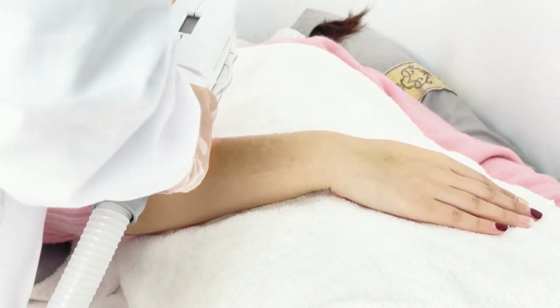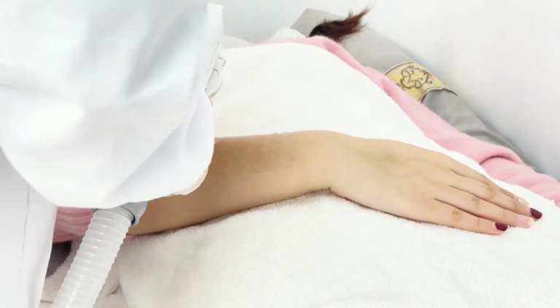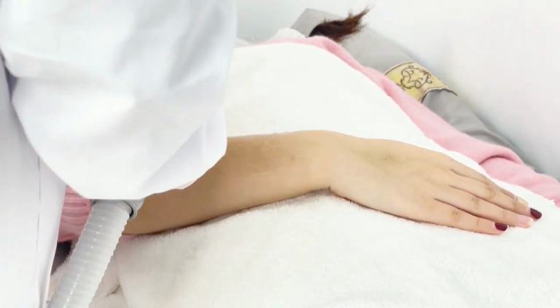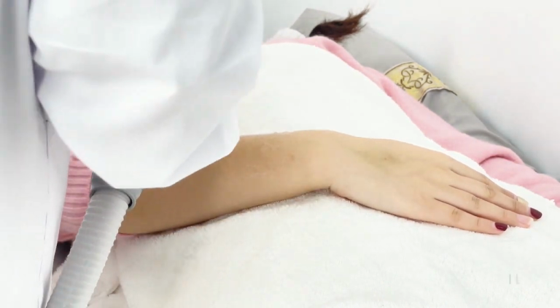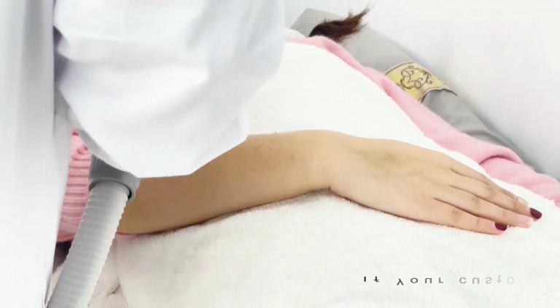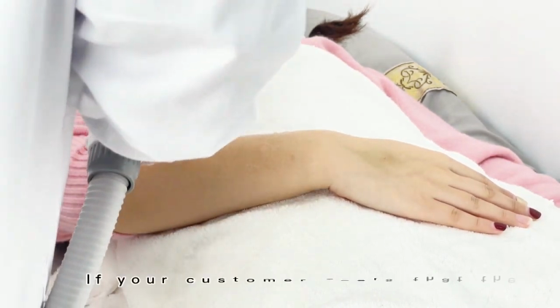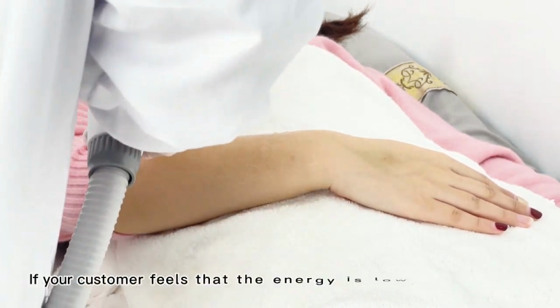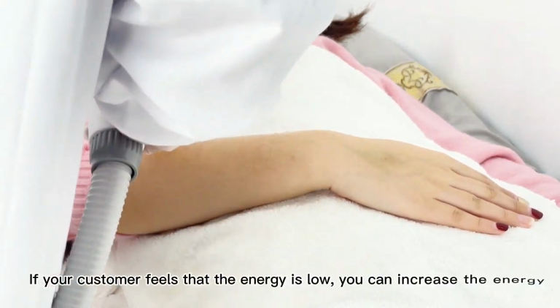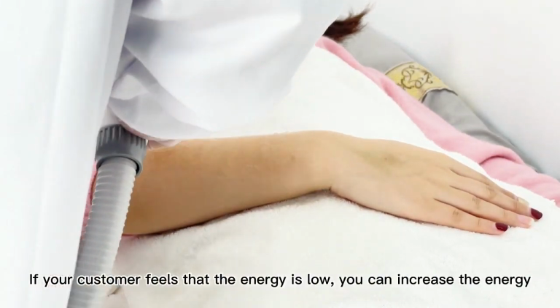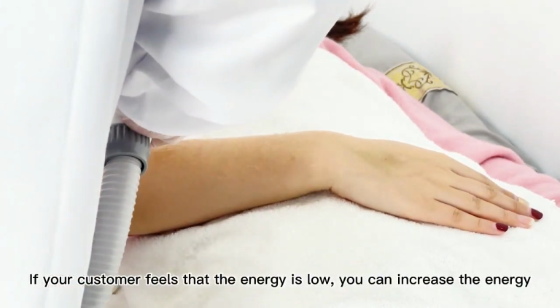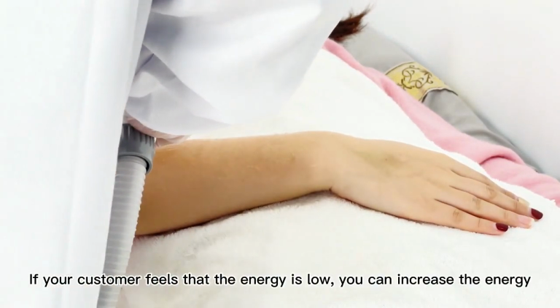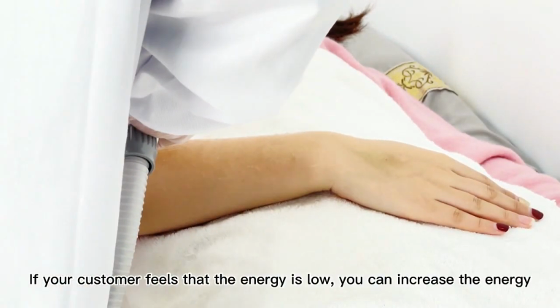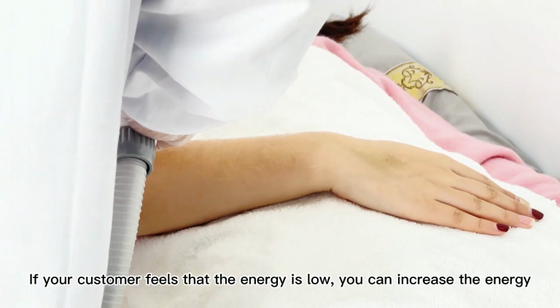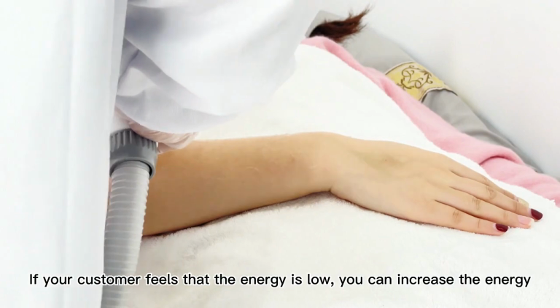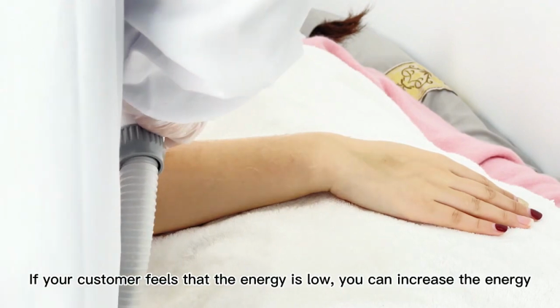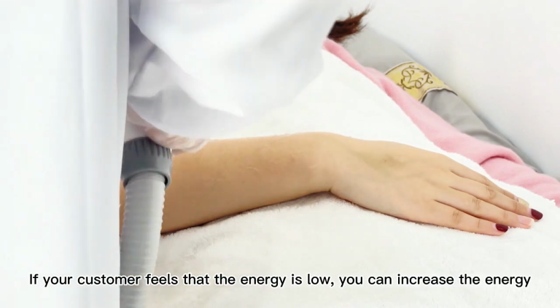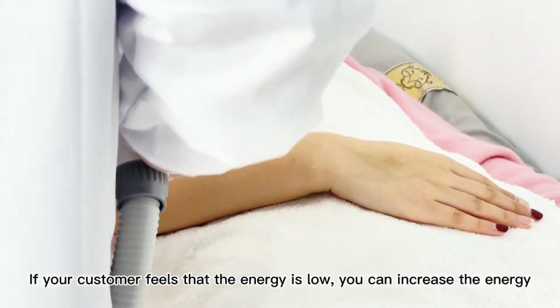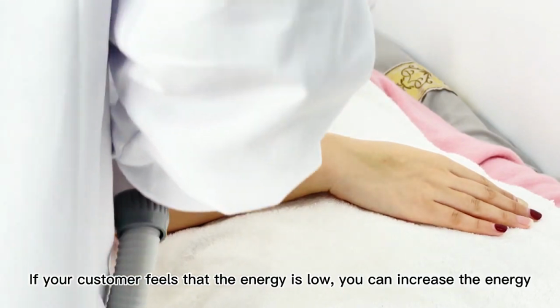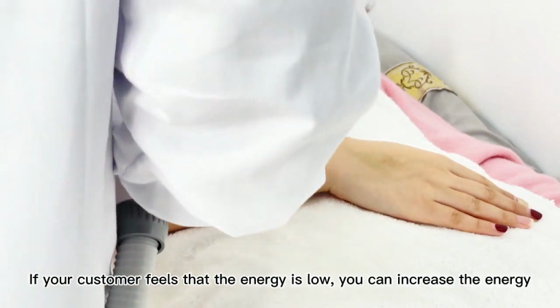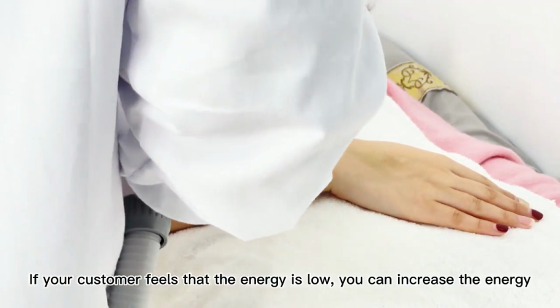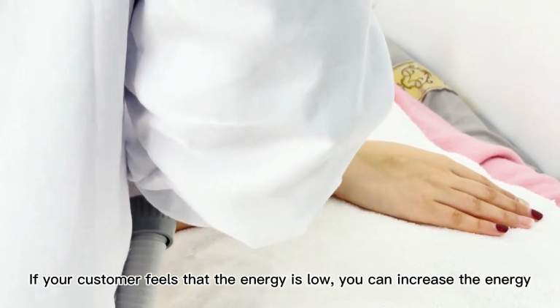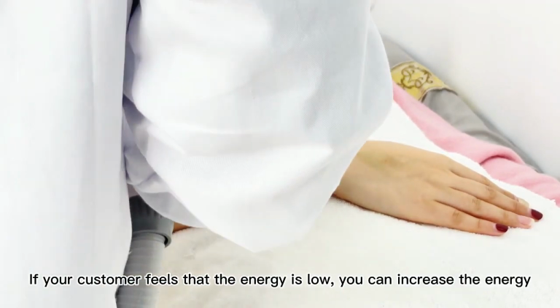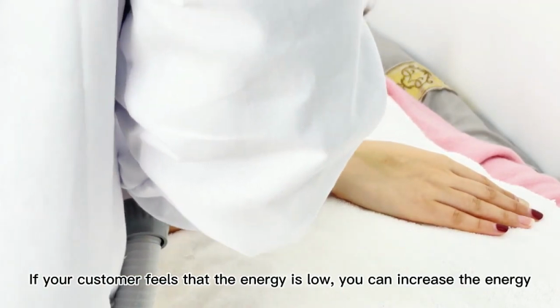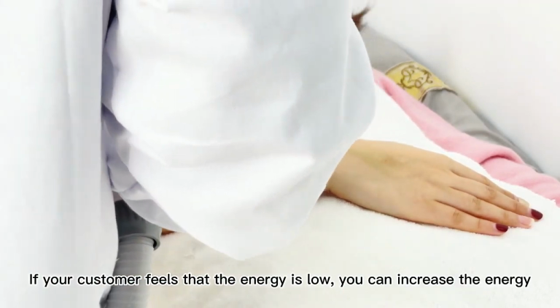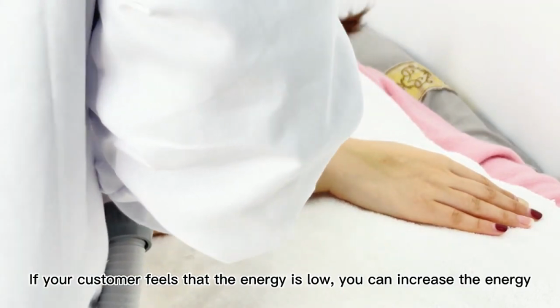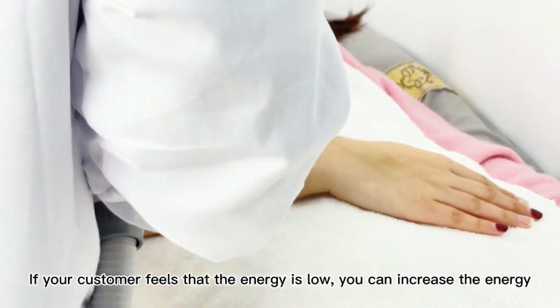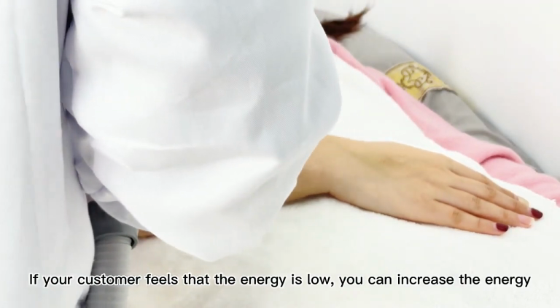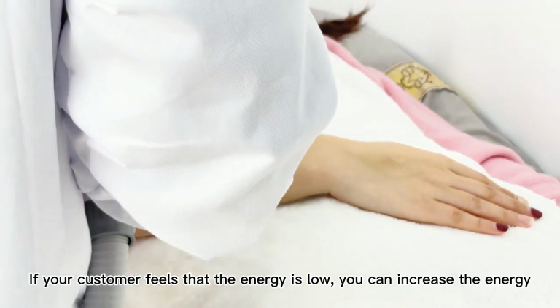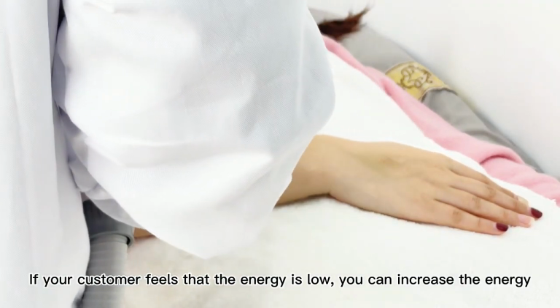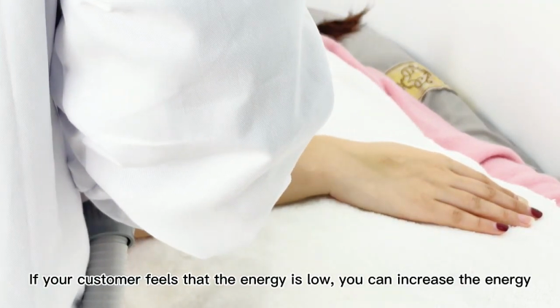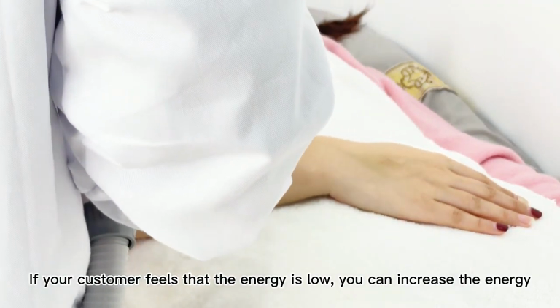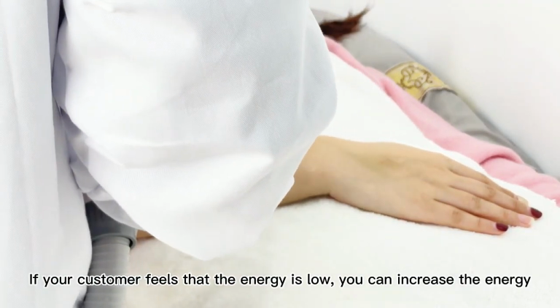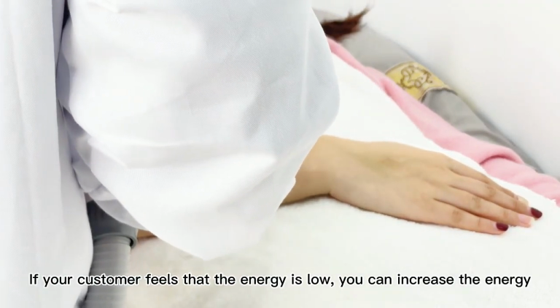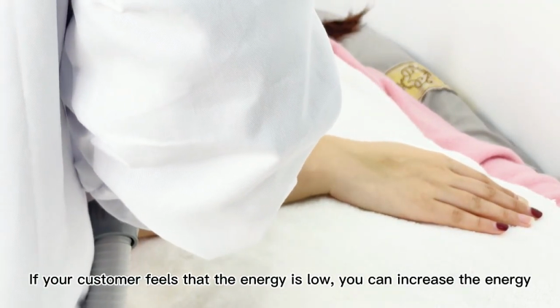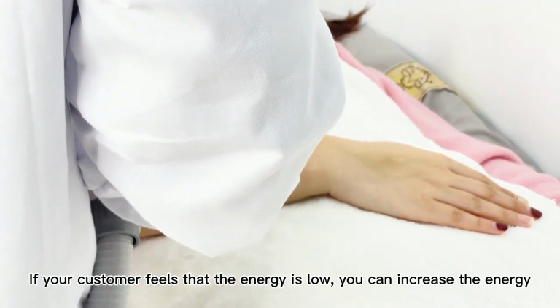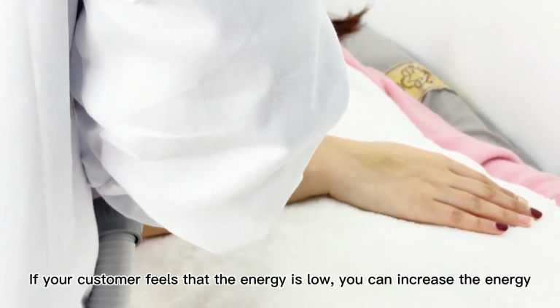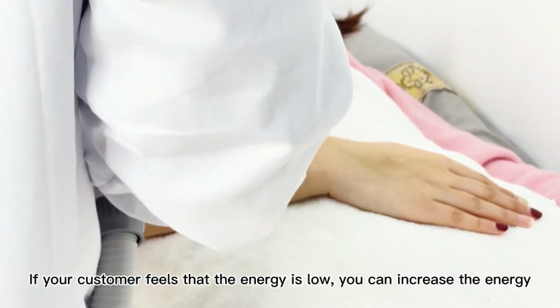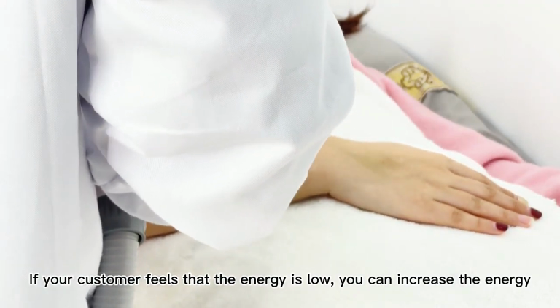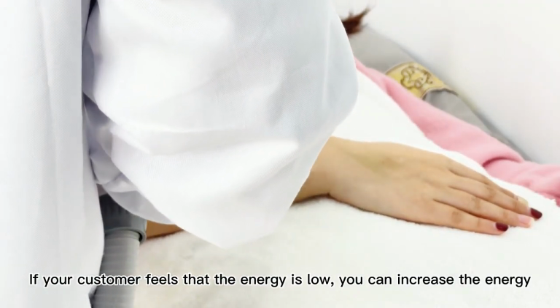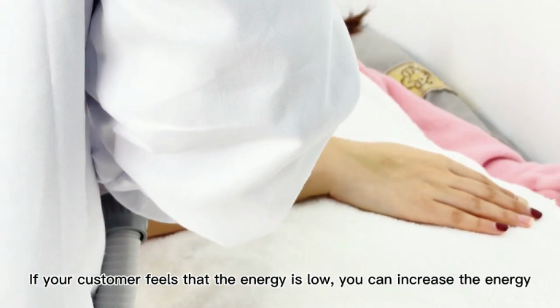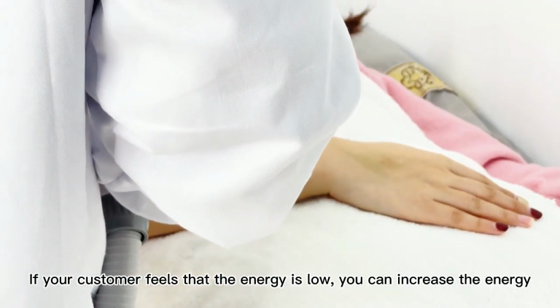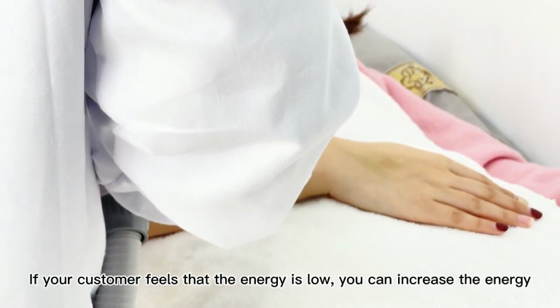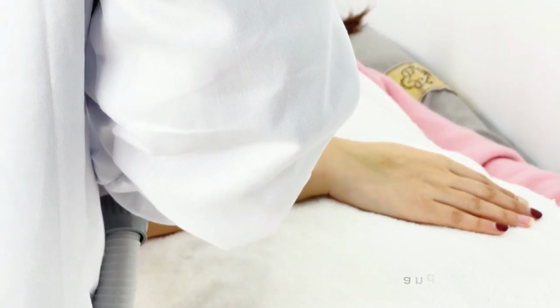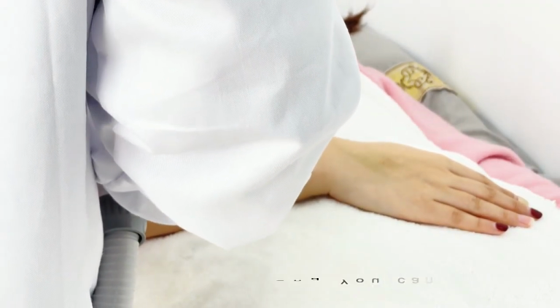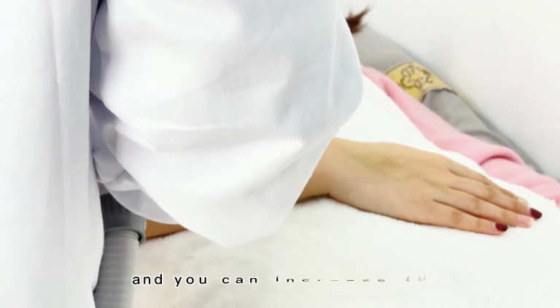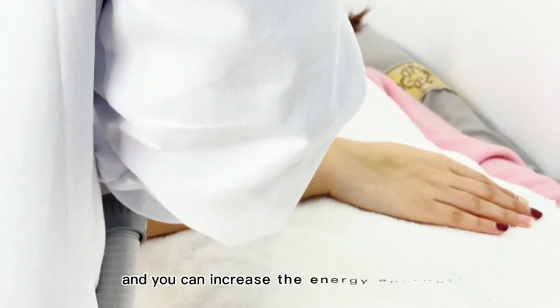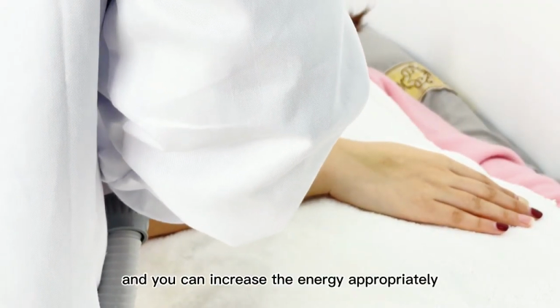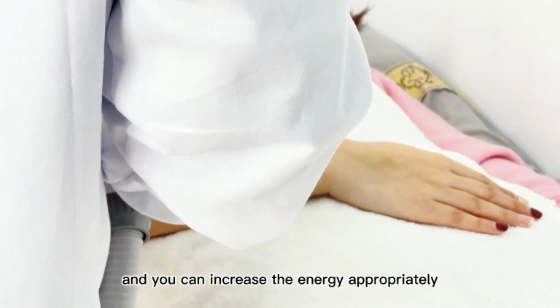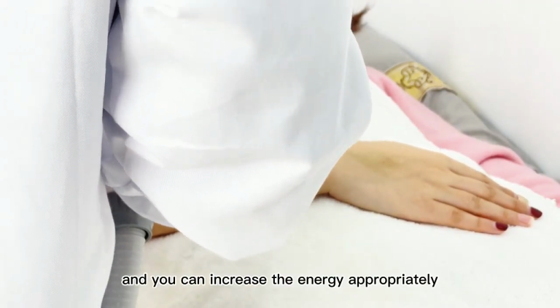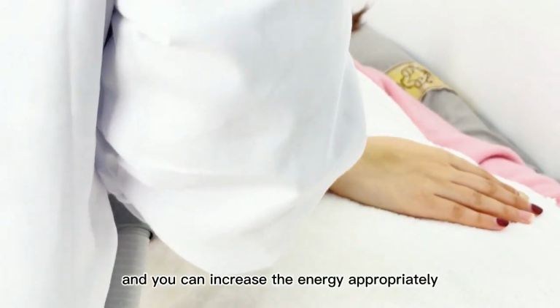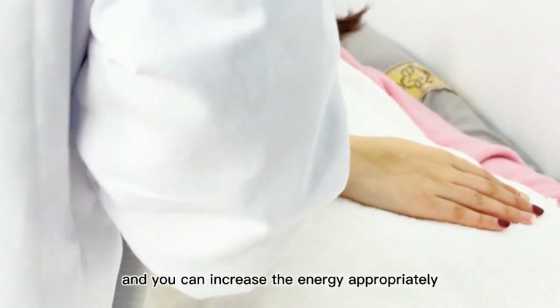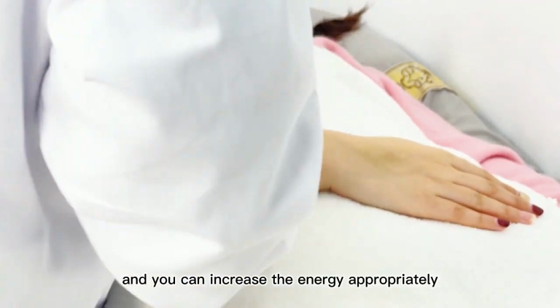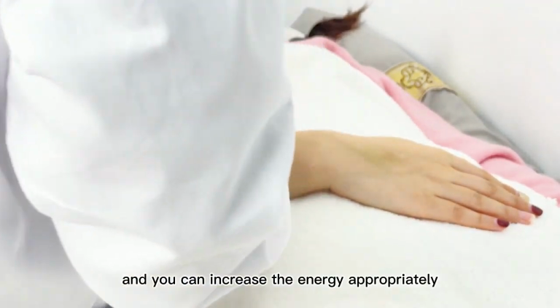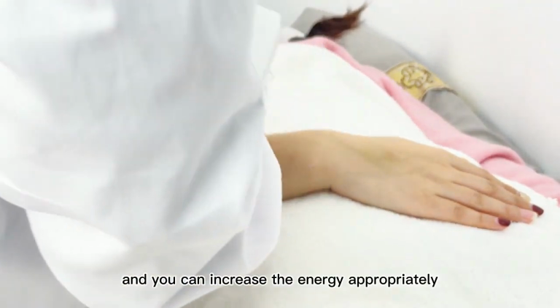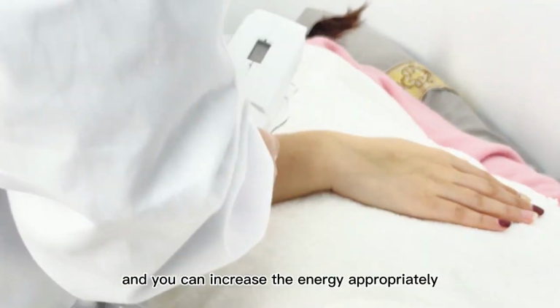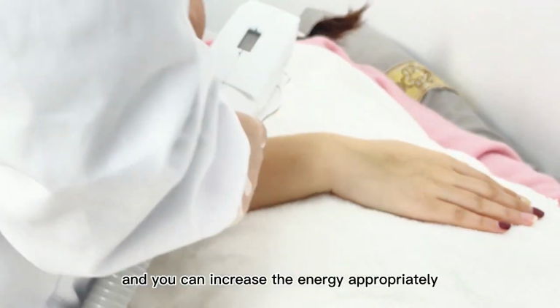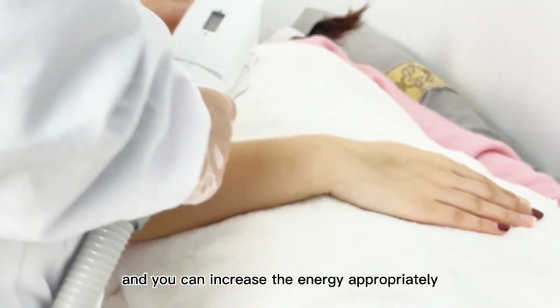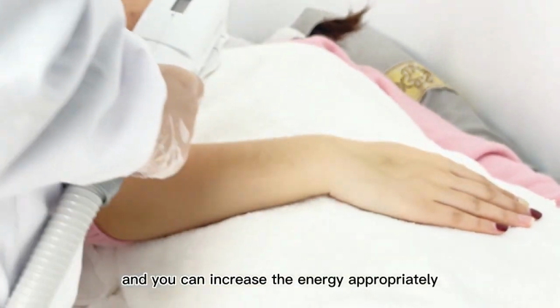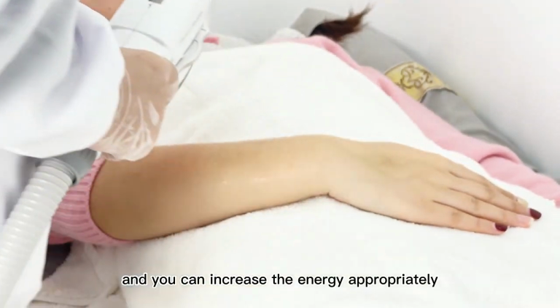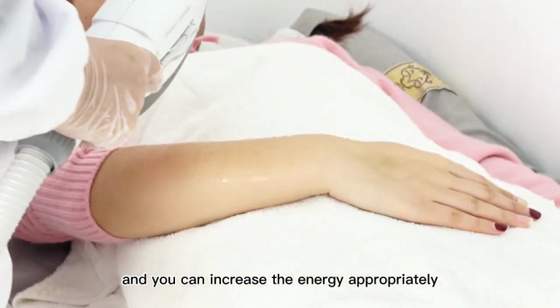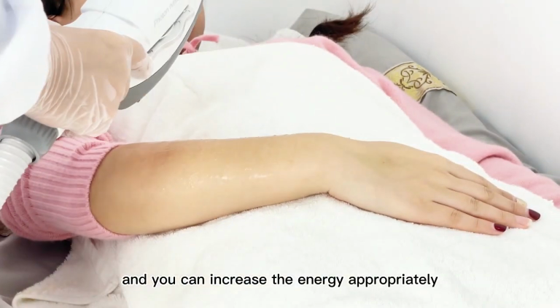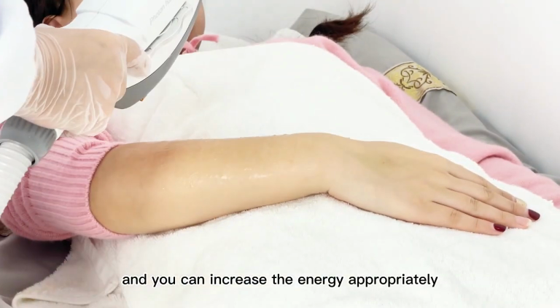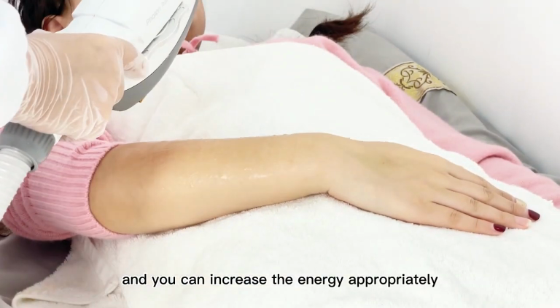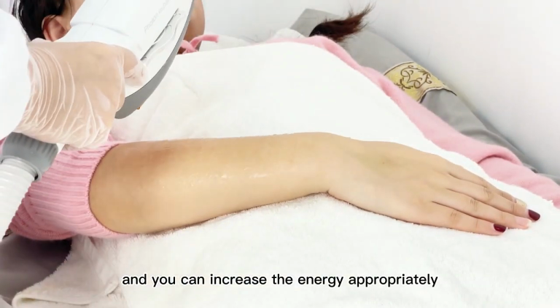If your customer feels the energy is too low, you can increase the energy appropriately.